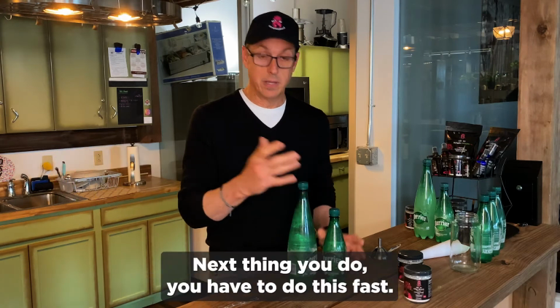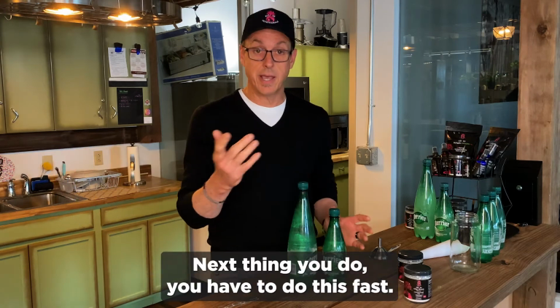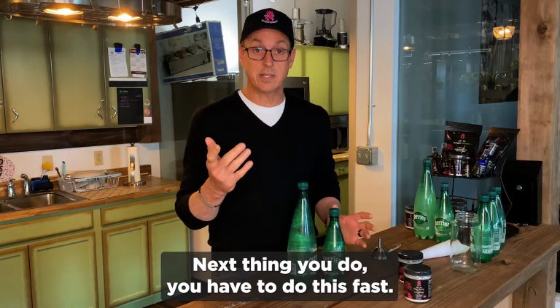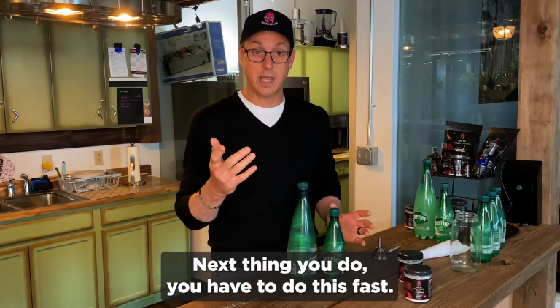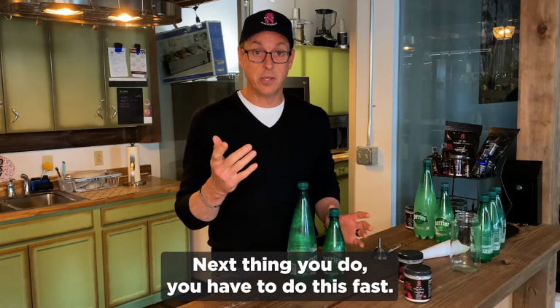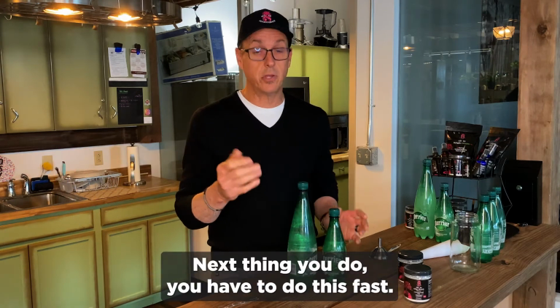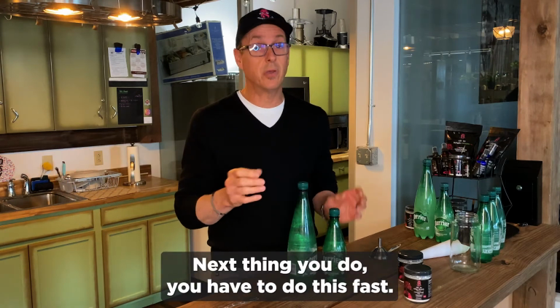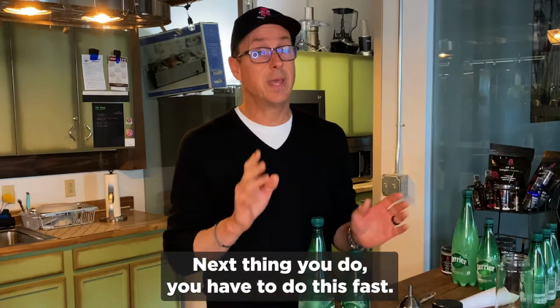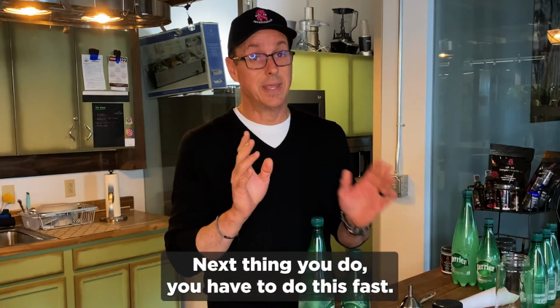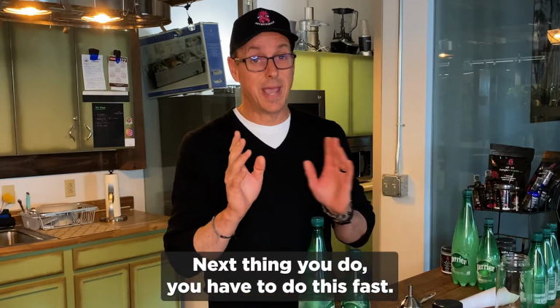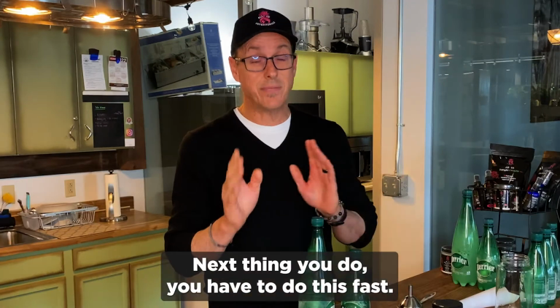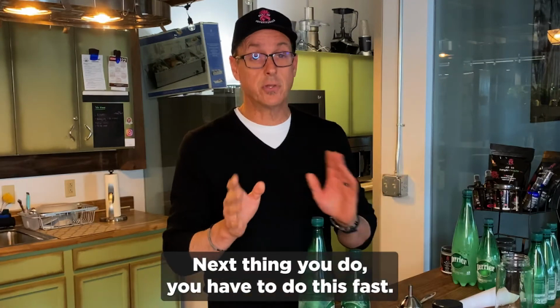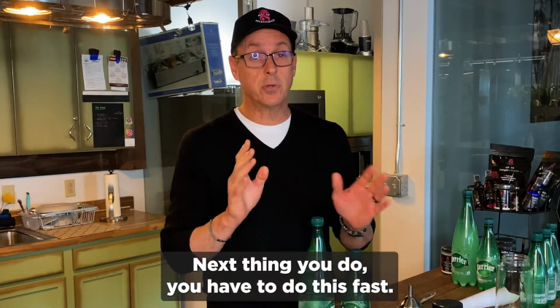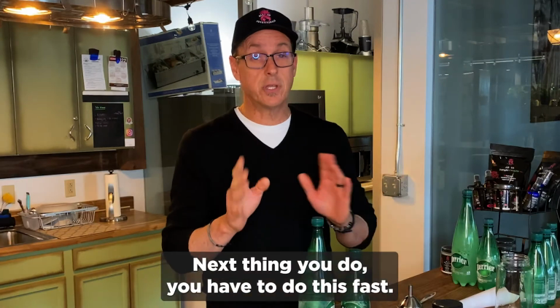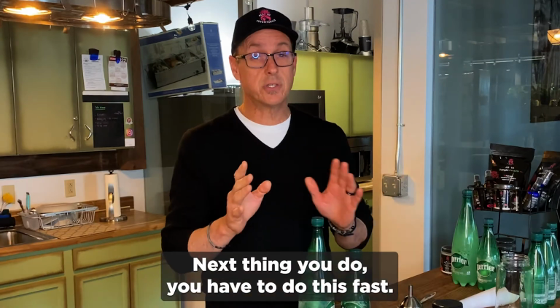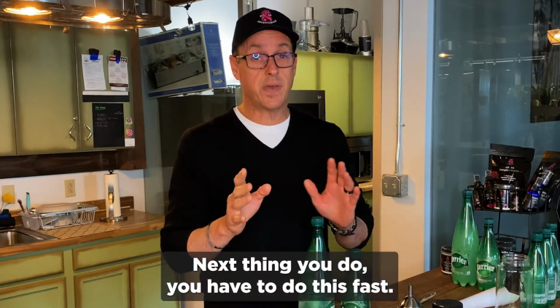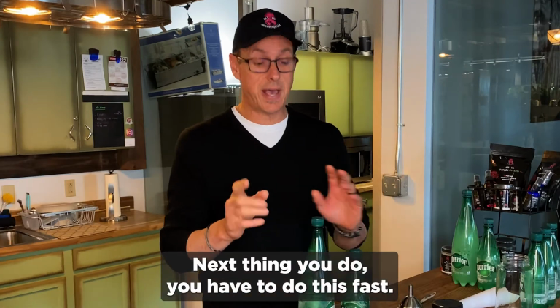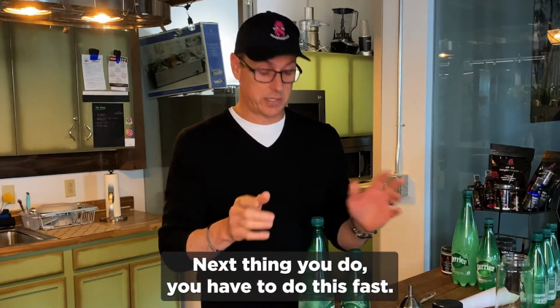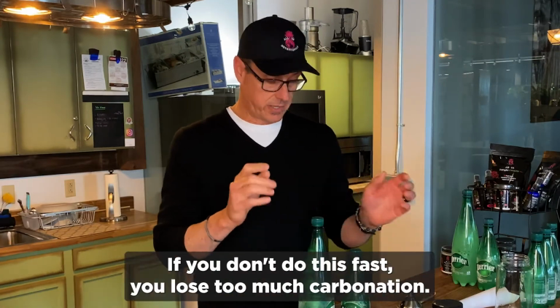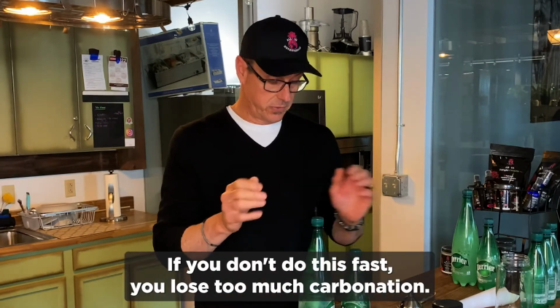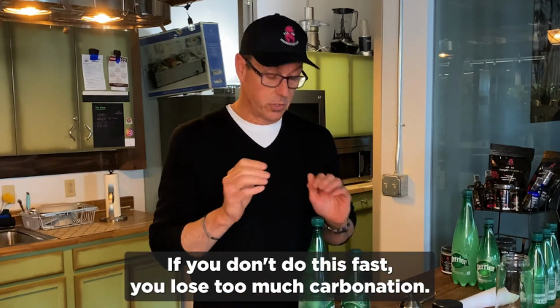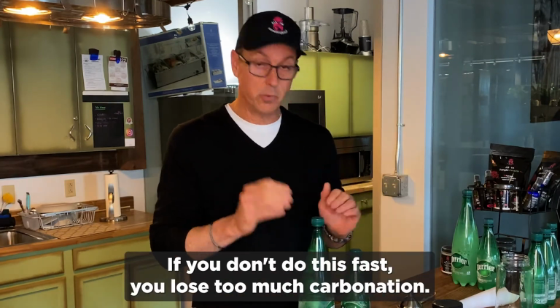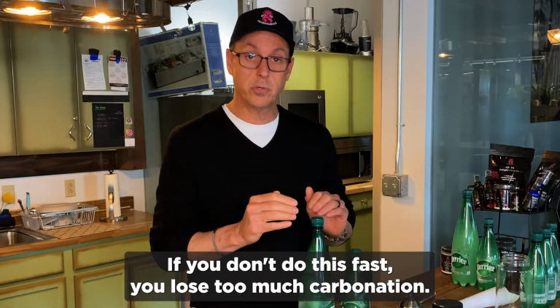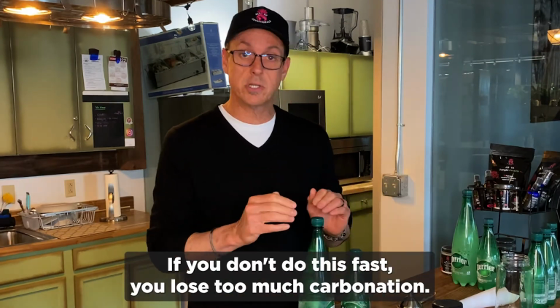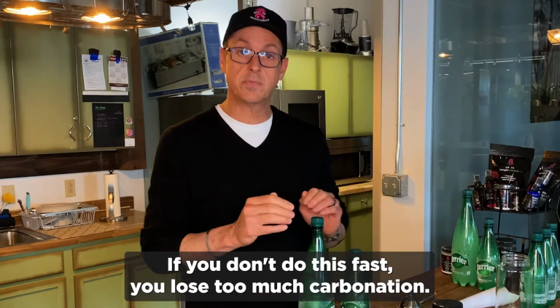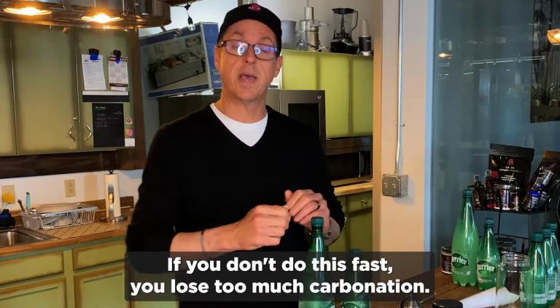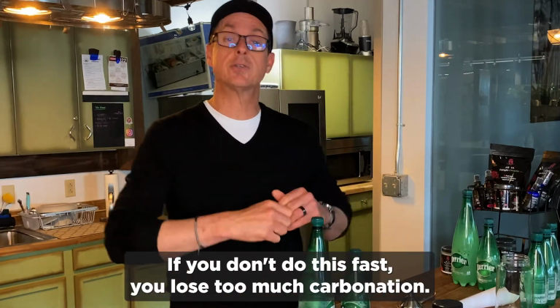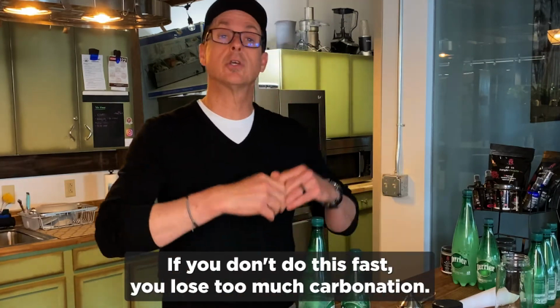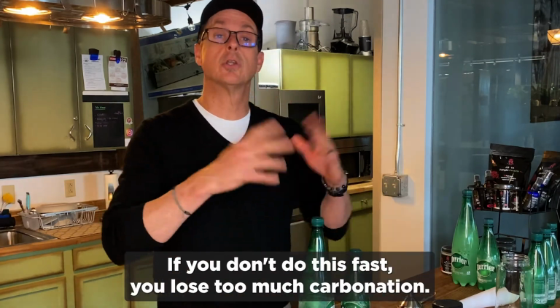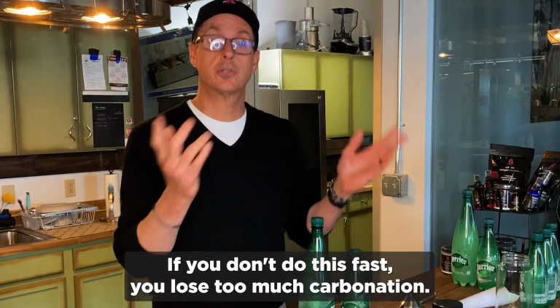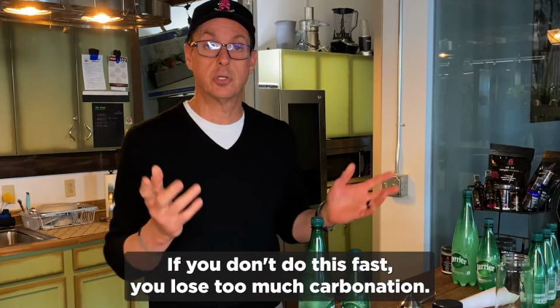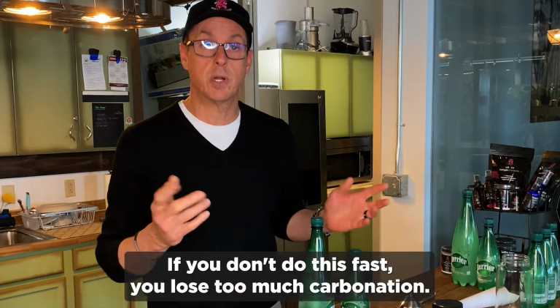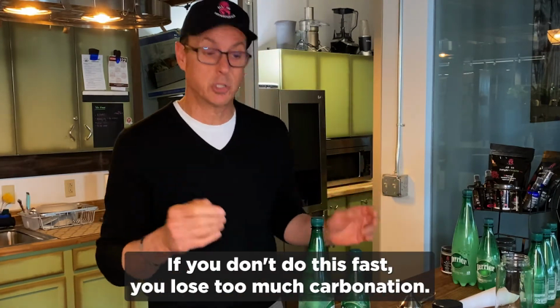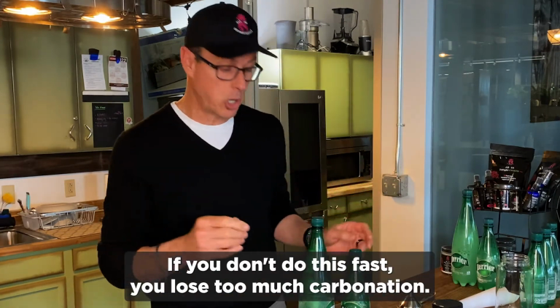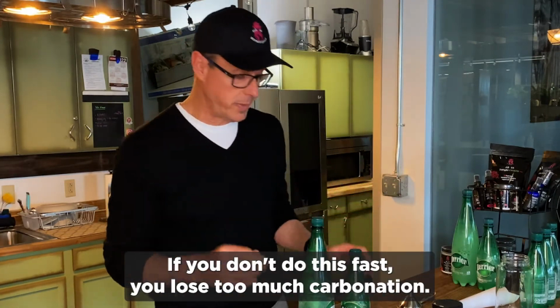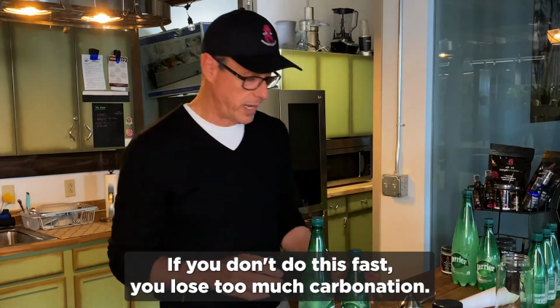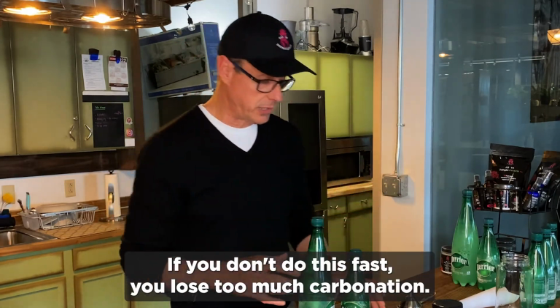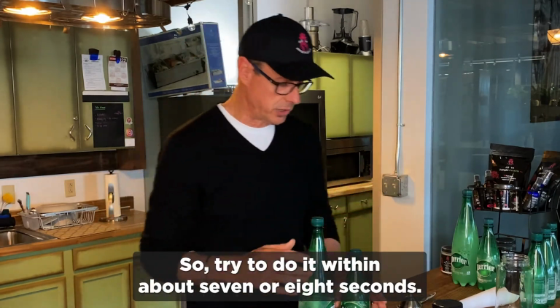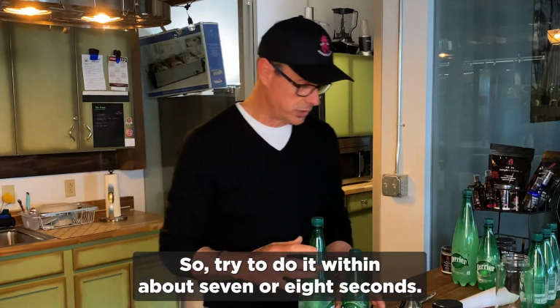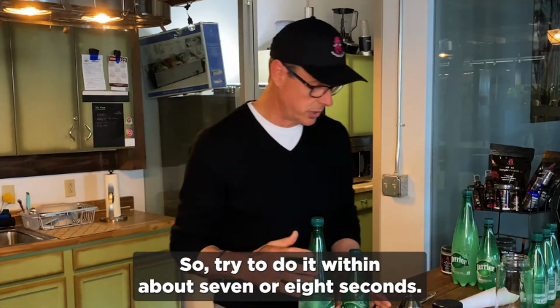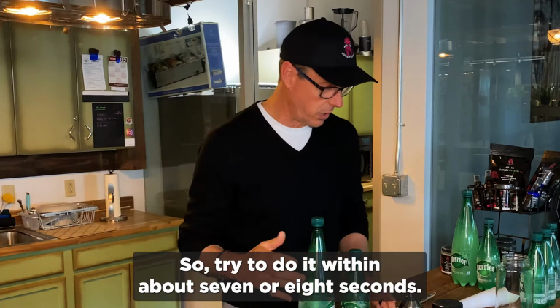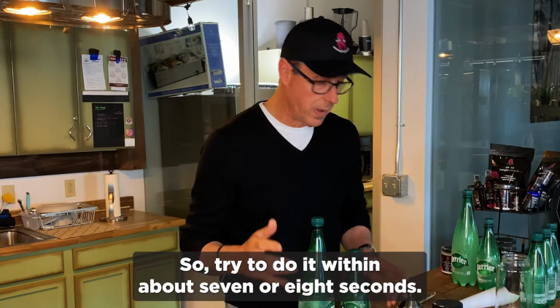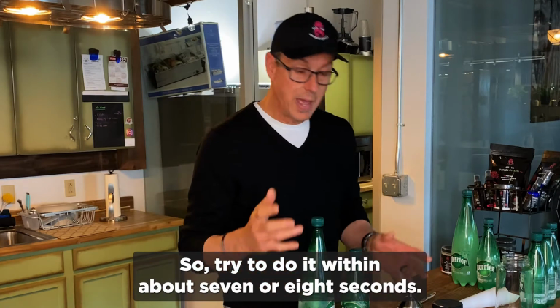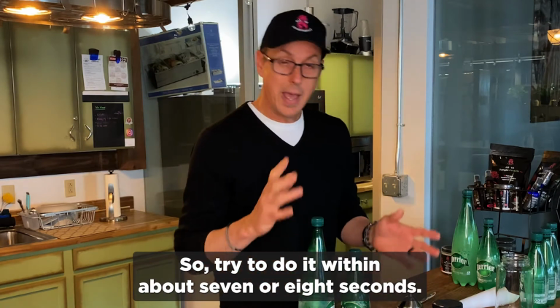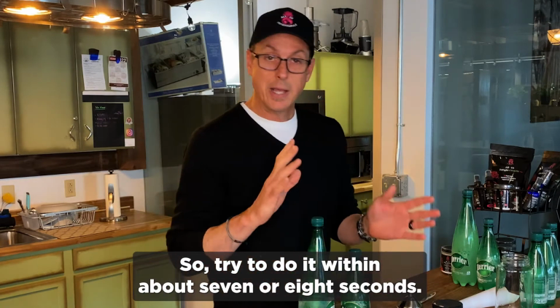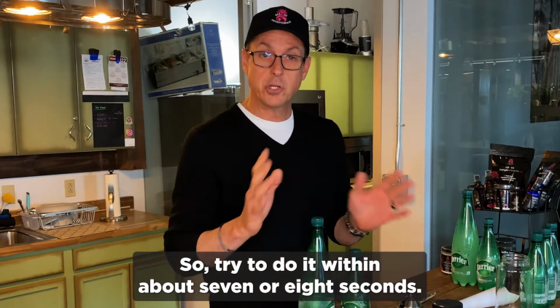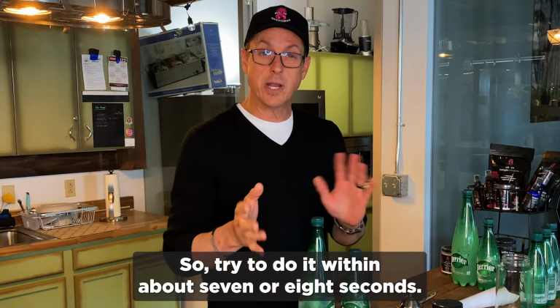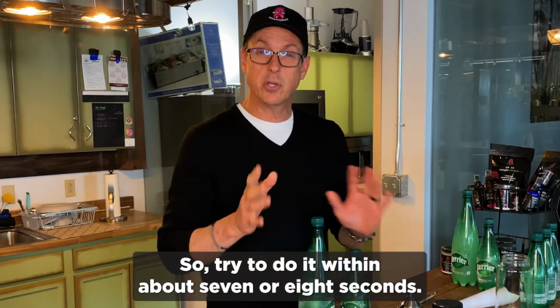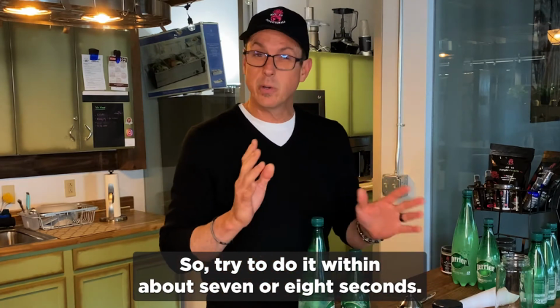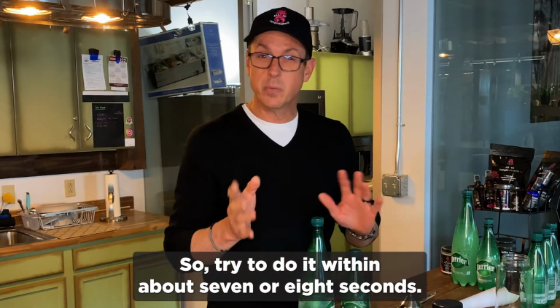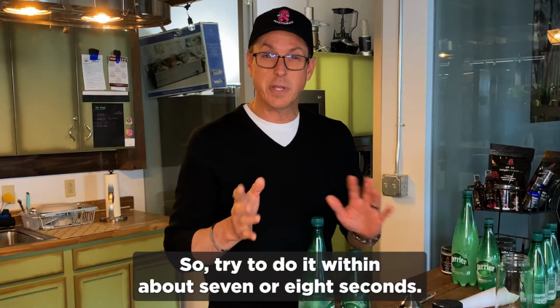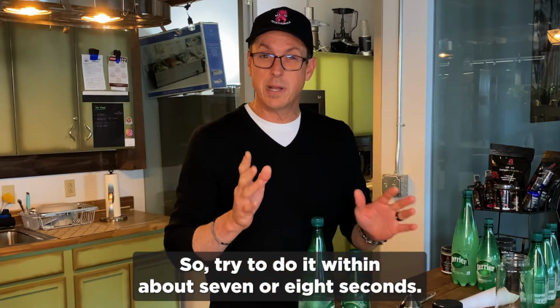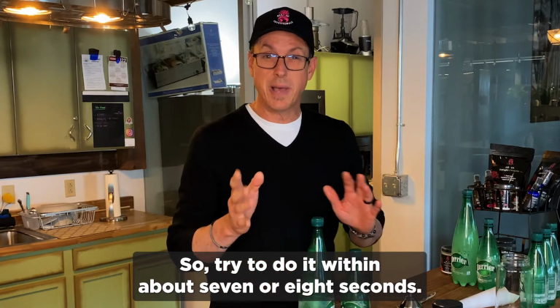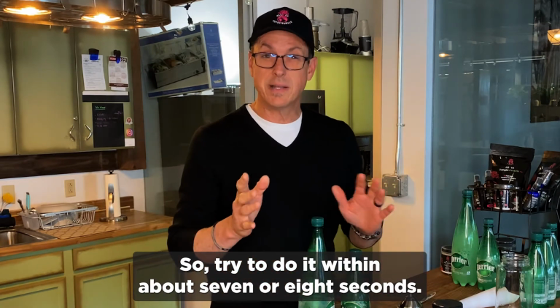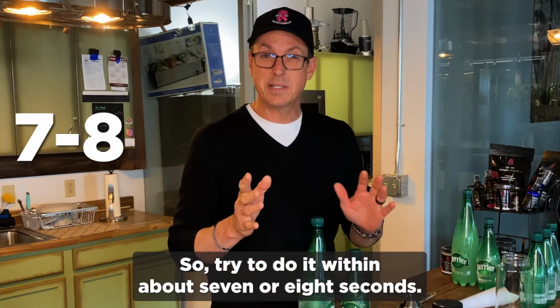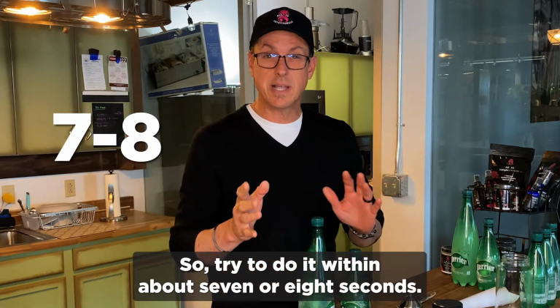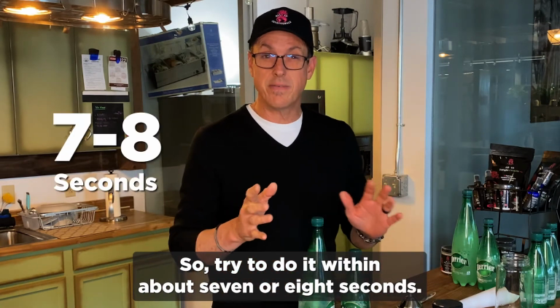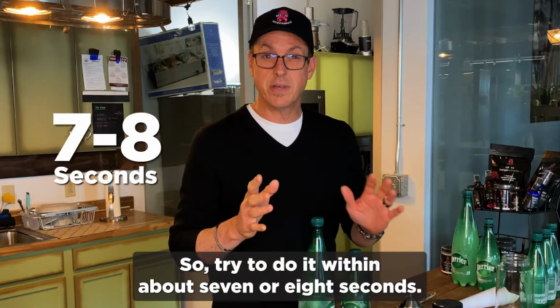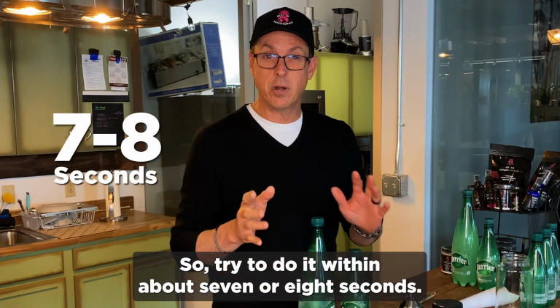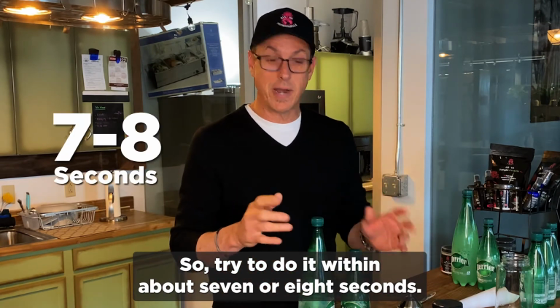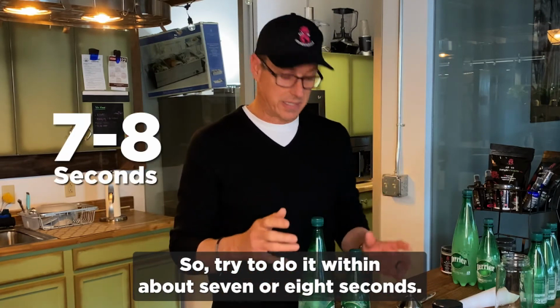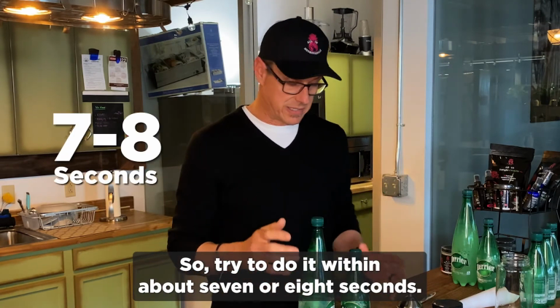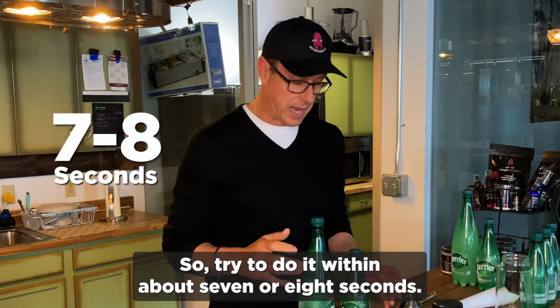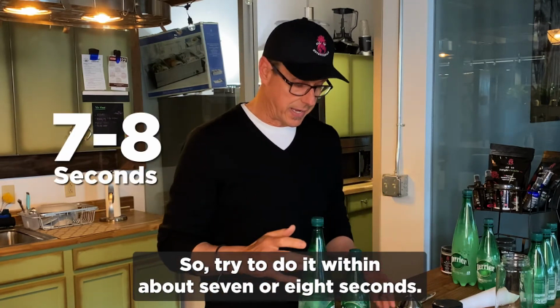Next thing you do, you have to do this fast. If you don't do this fast, you lose too much carbonation. So try to do it within about seven or eight seconds.